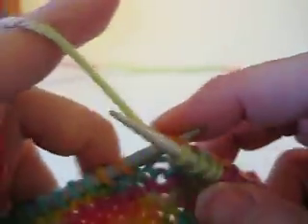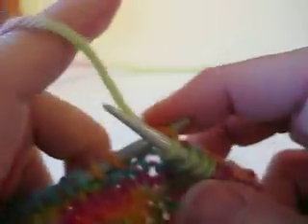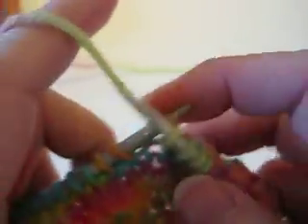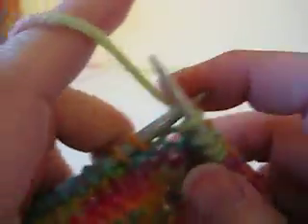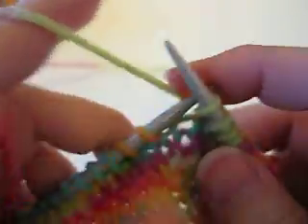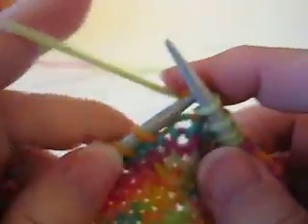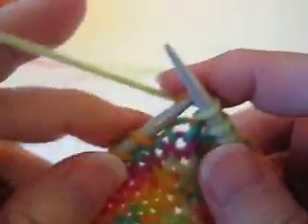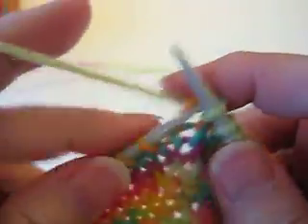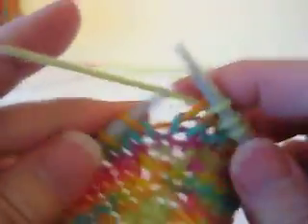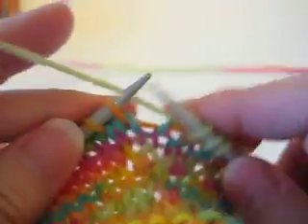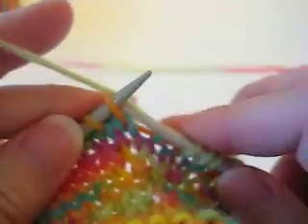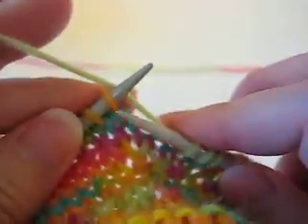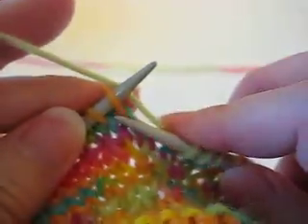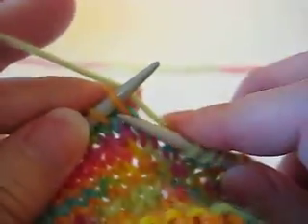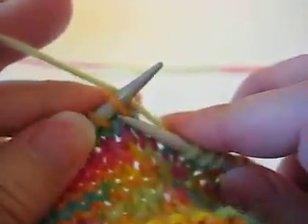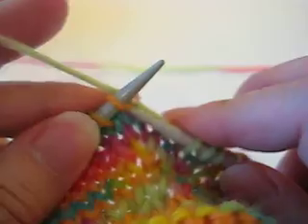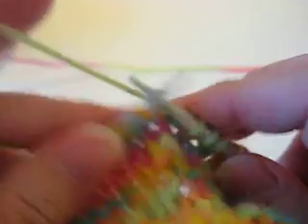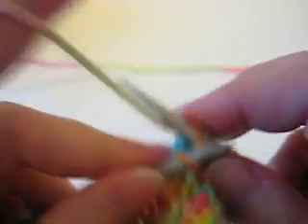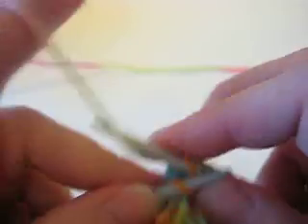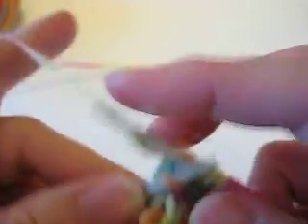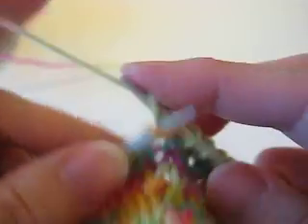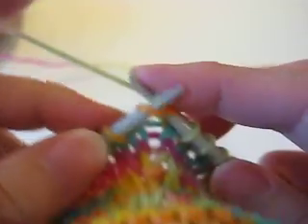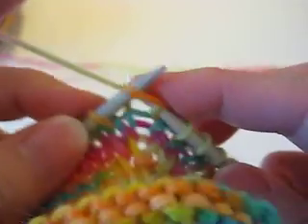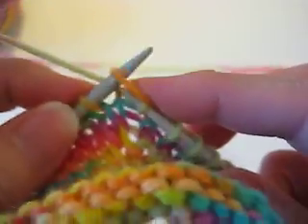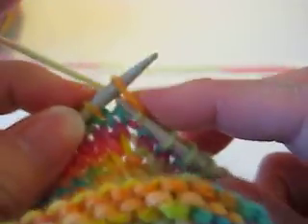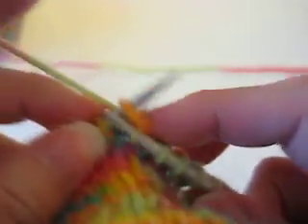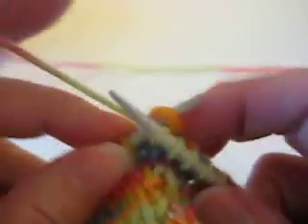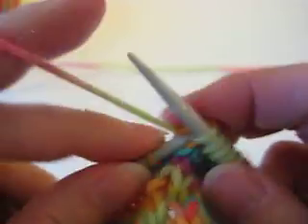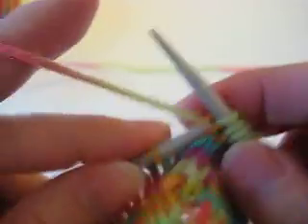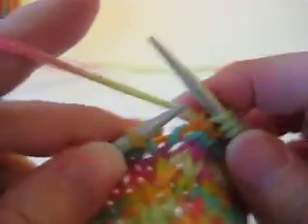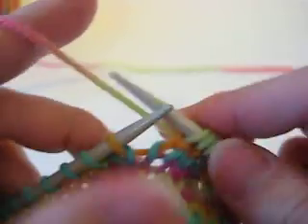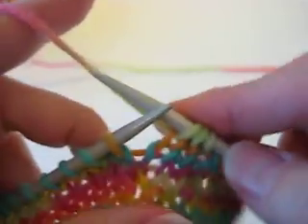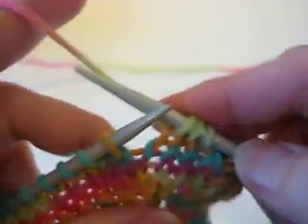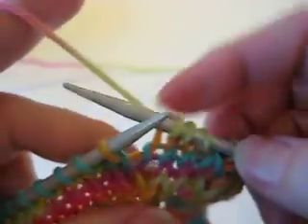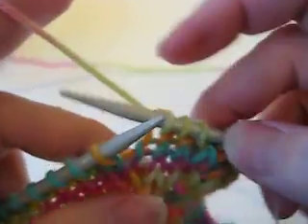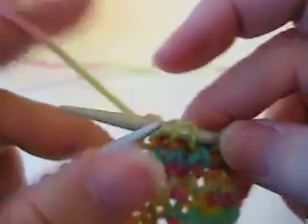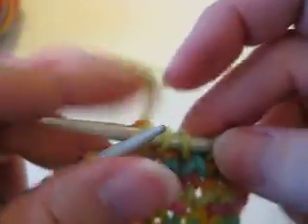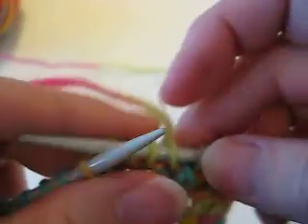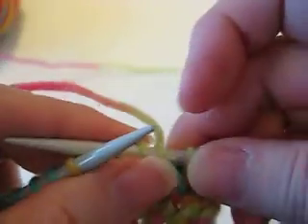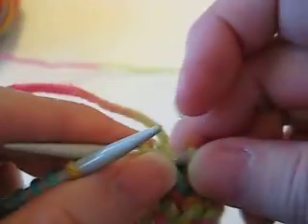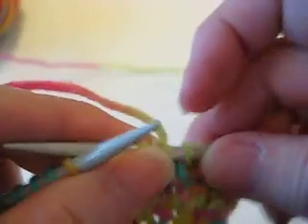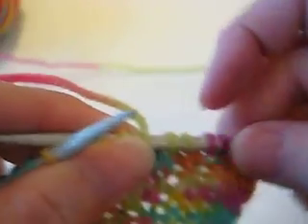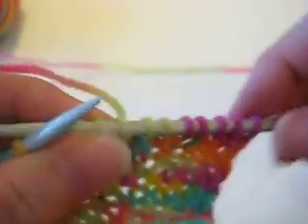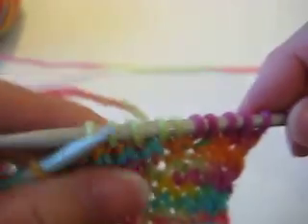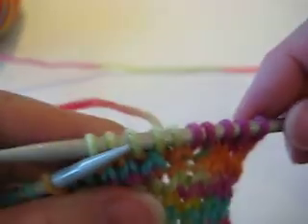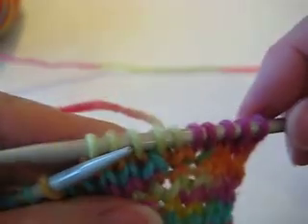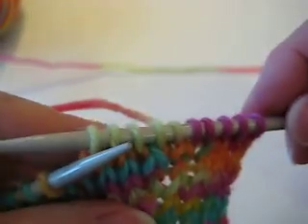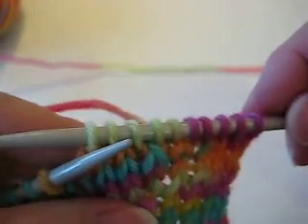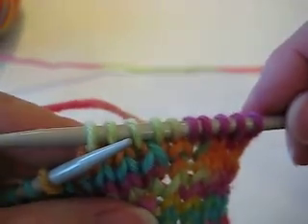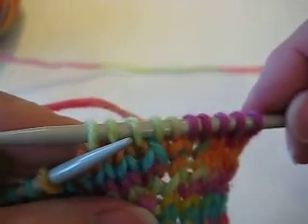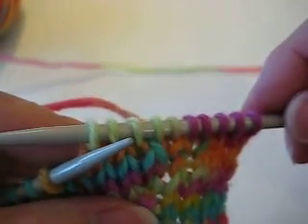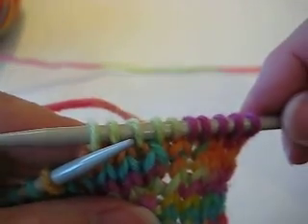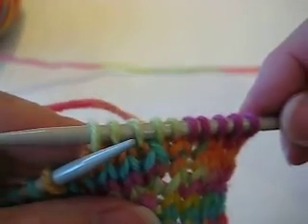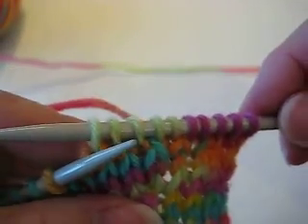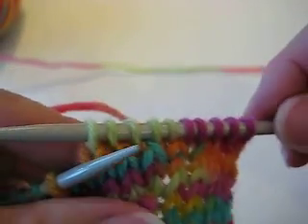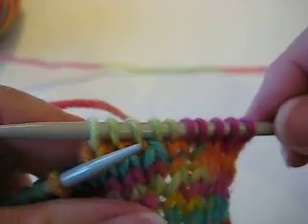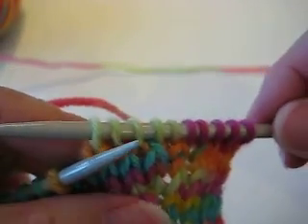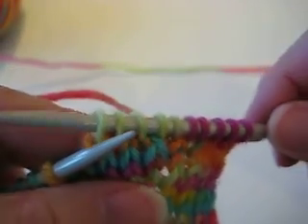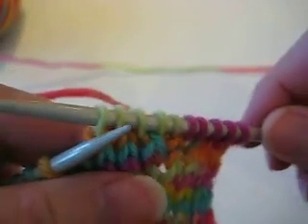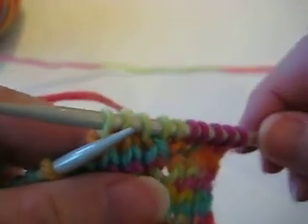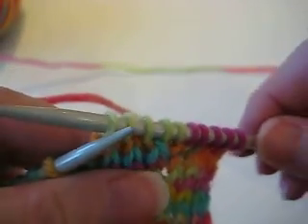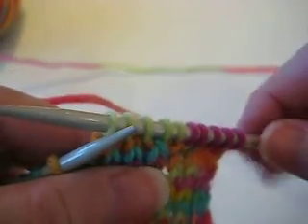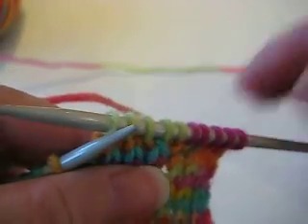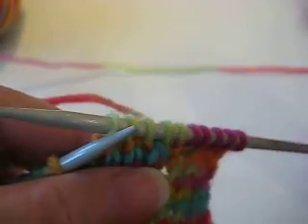And if that makes a difference in your pattern, then that will help you decide which increase to use.